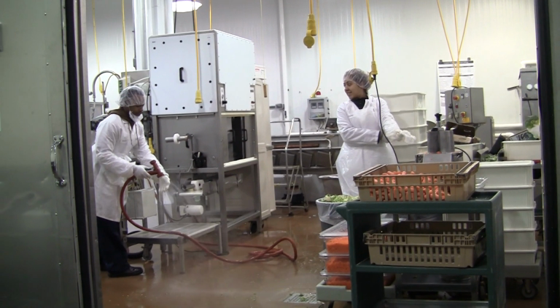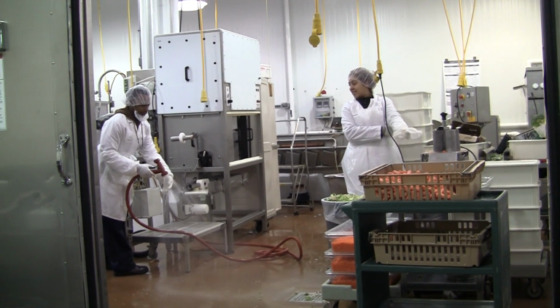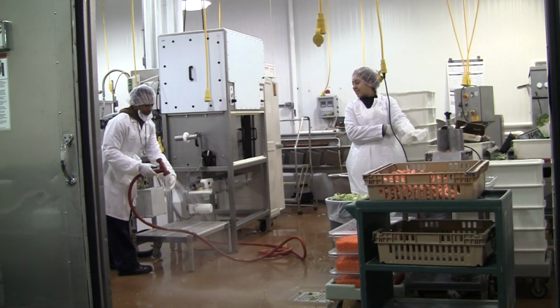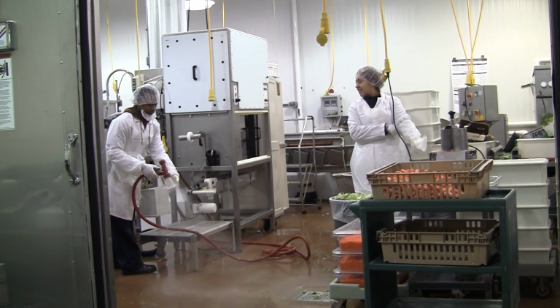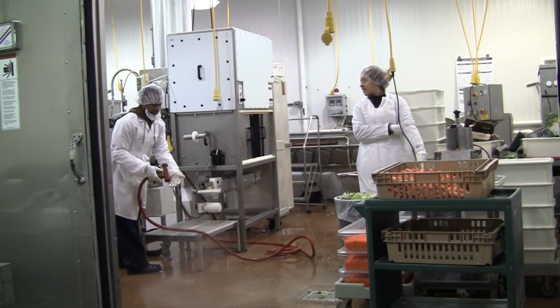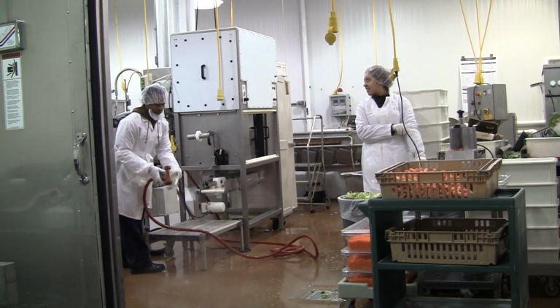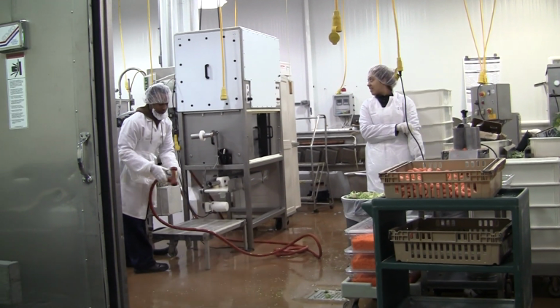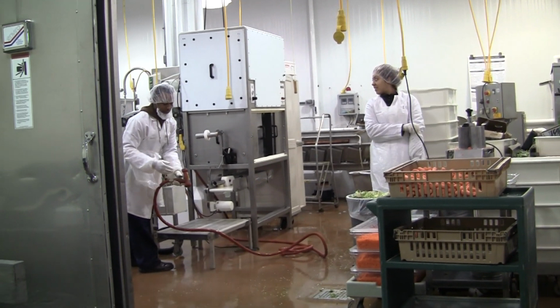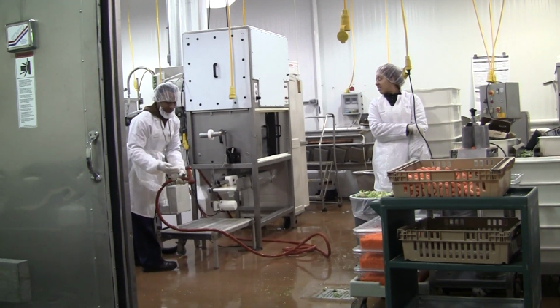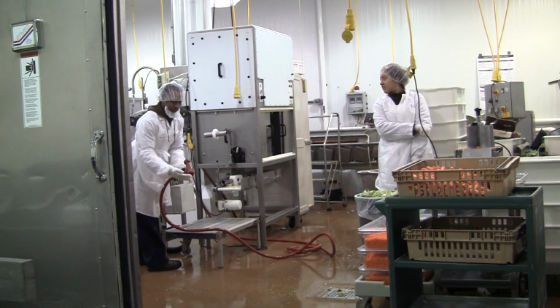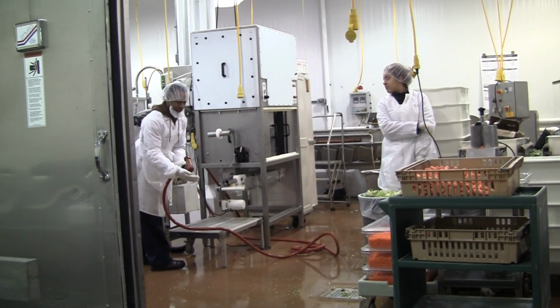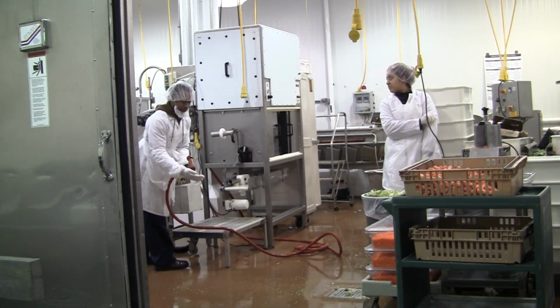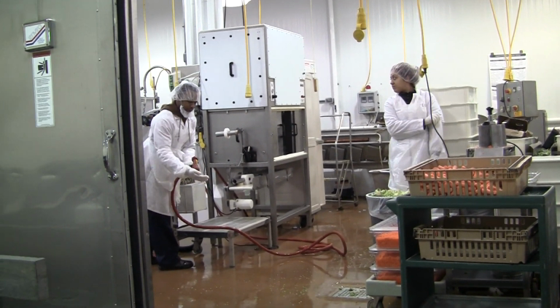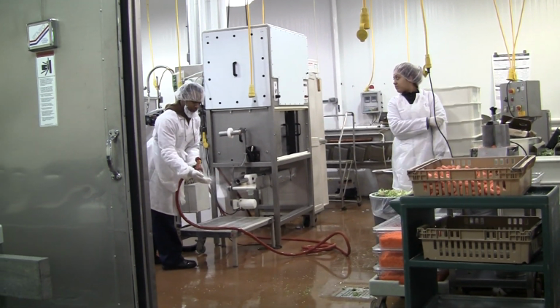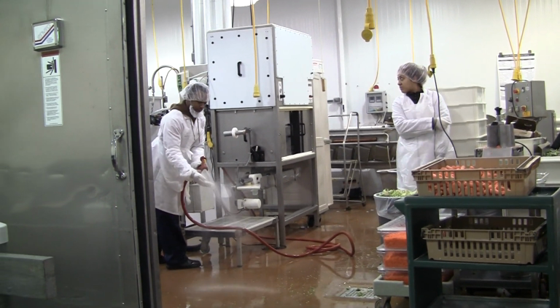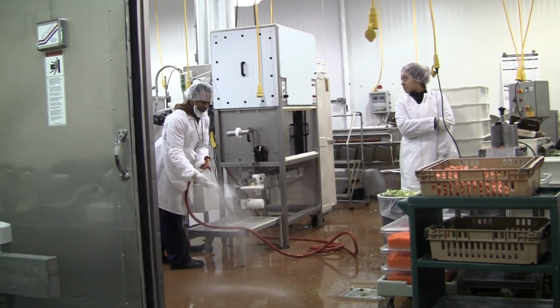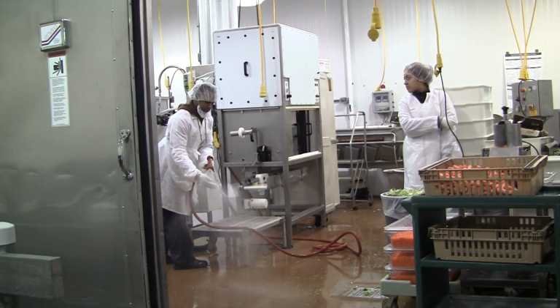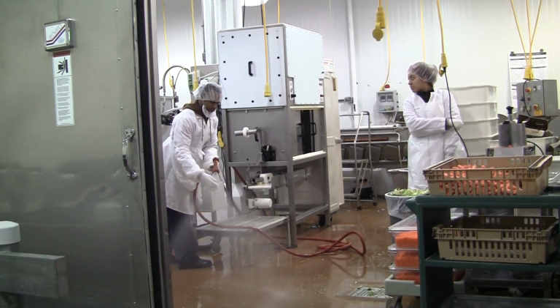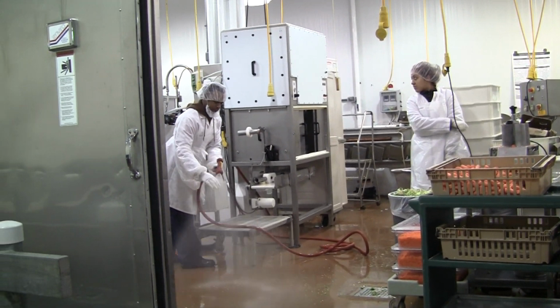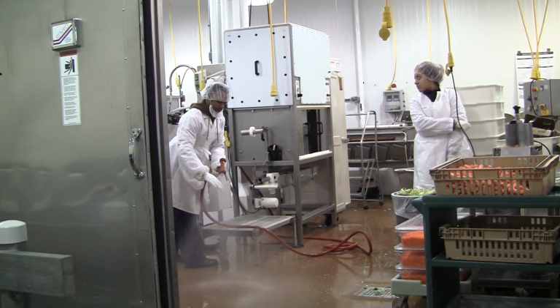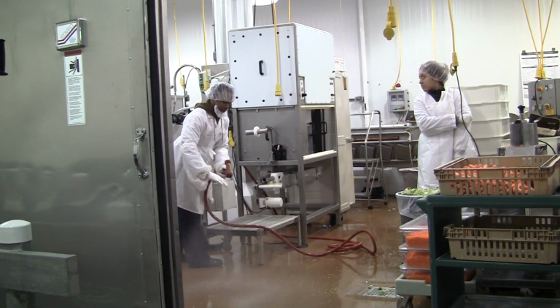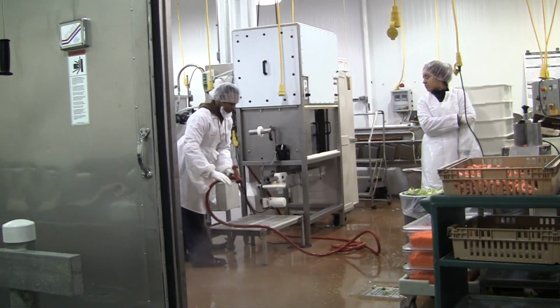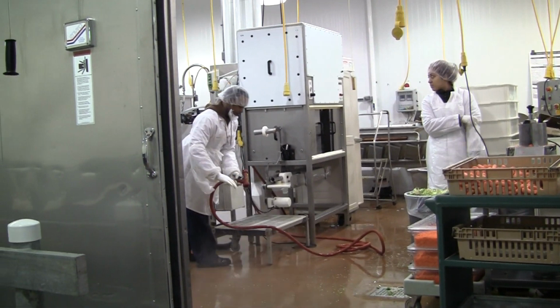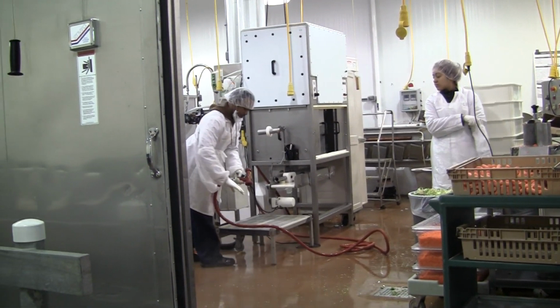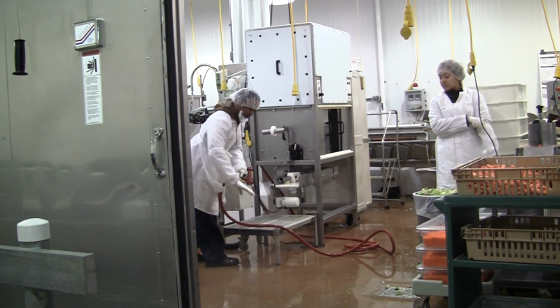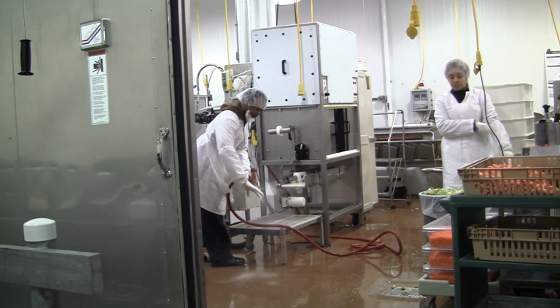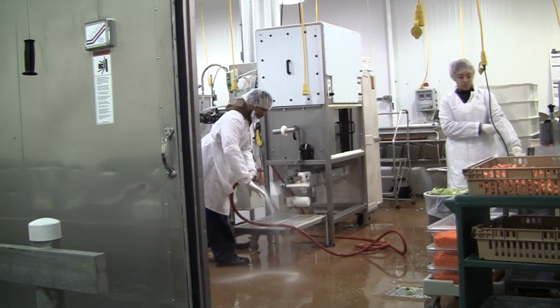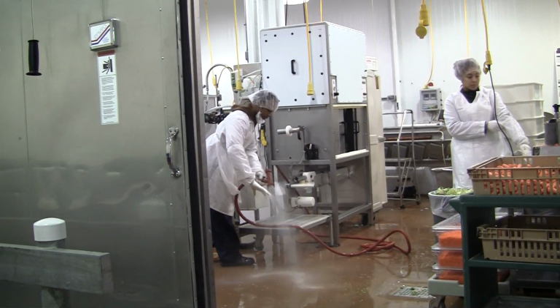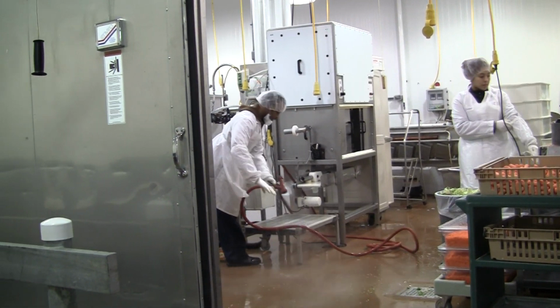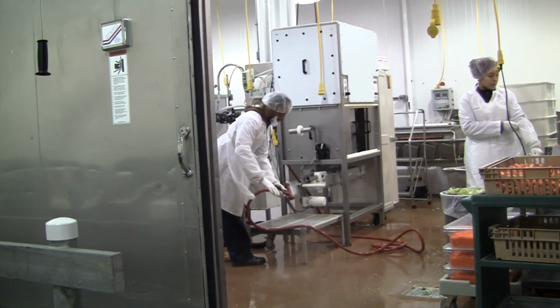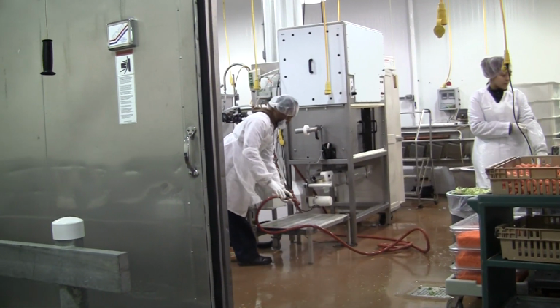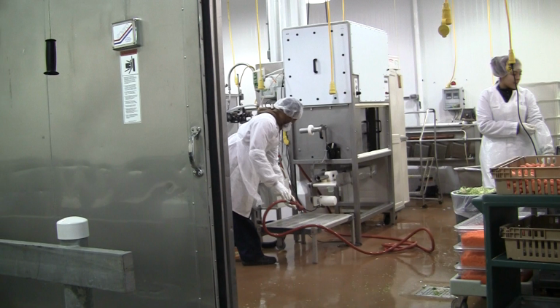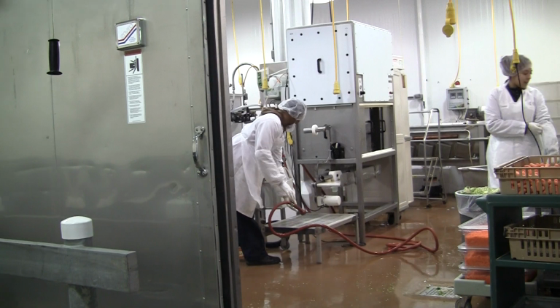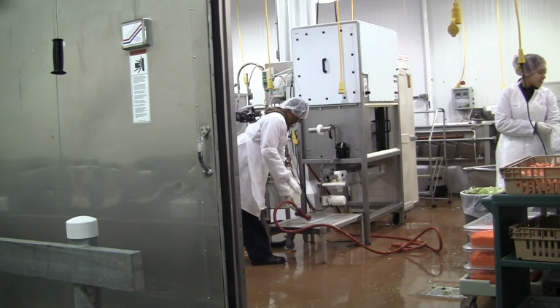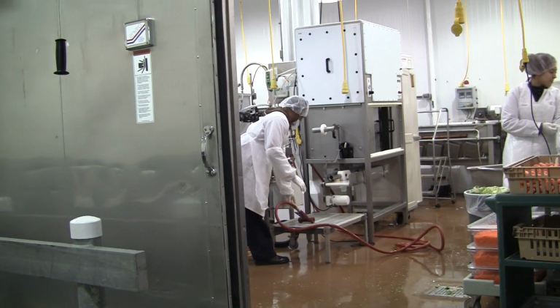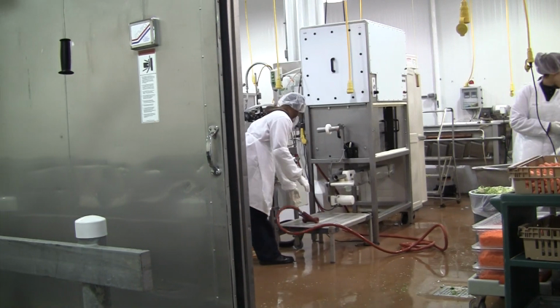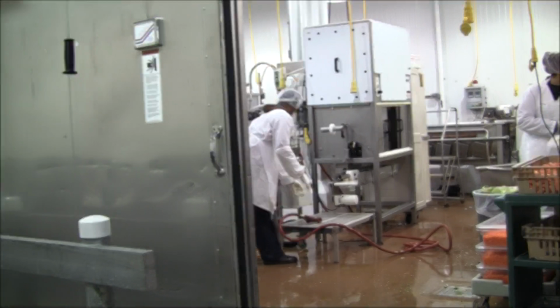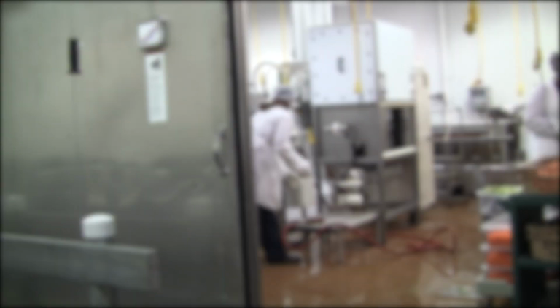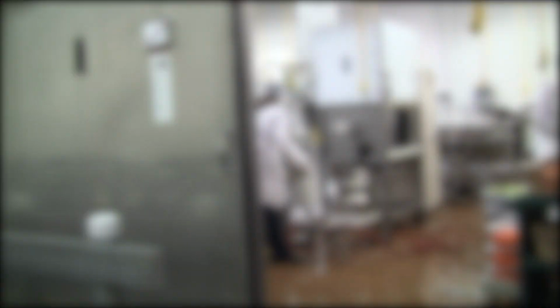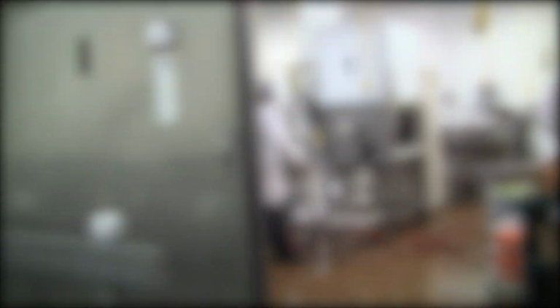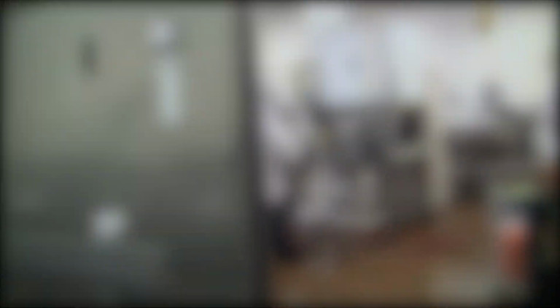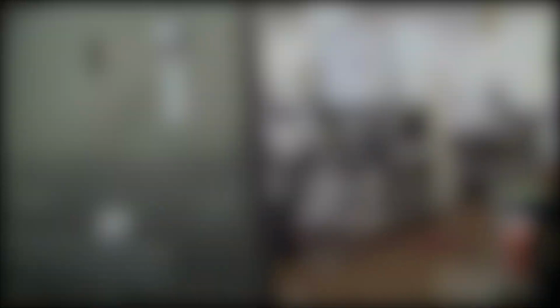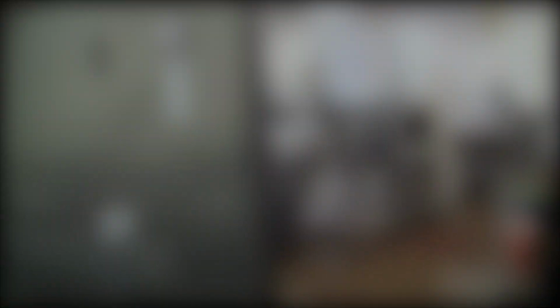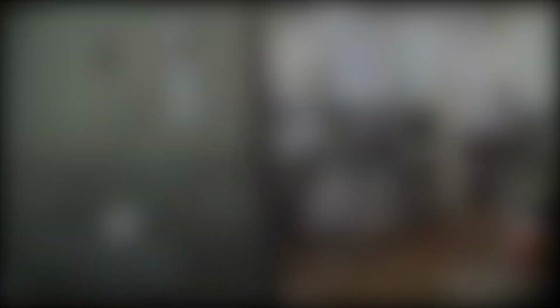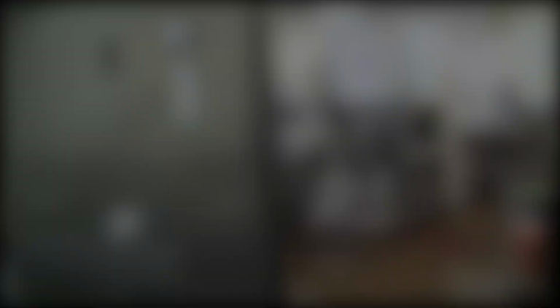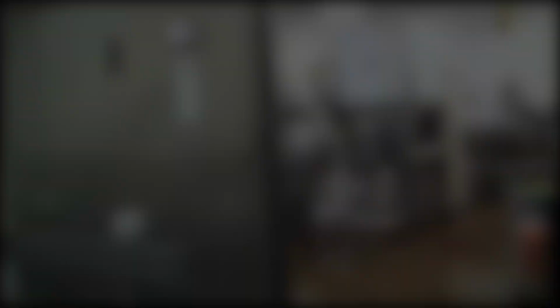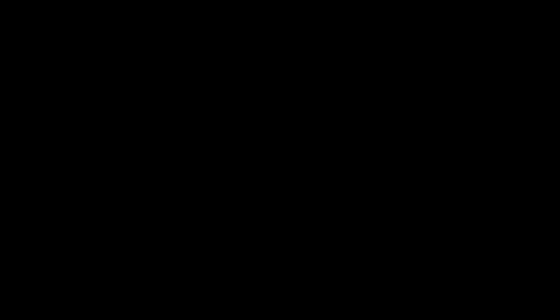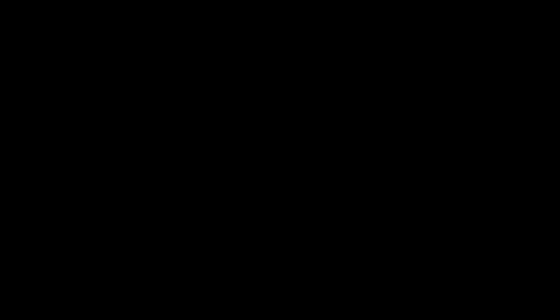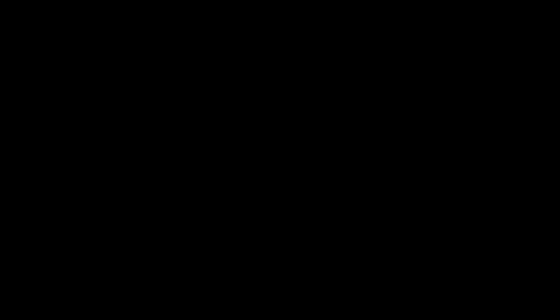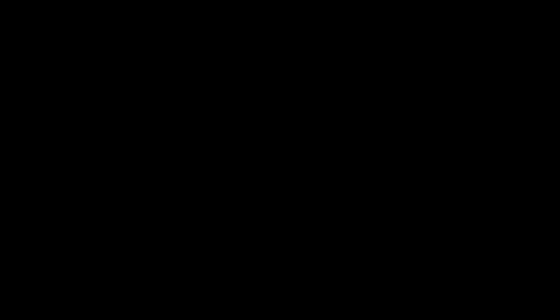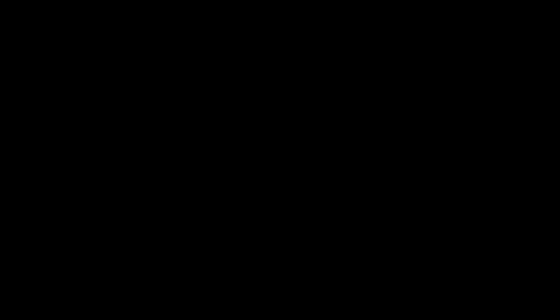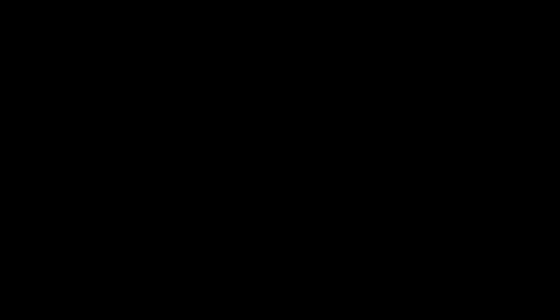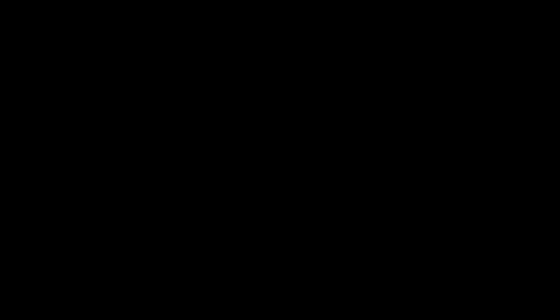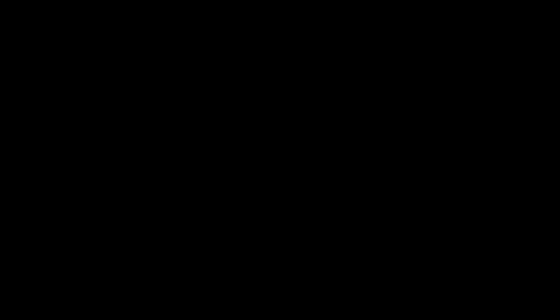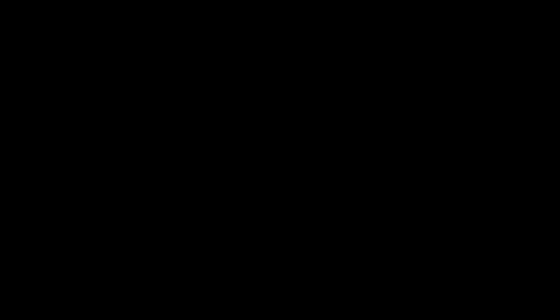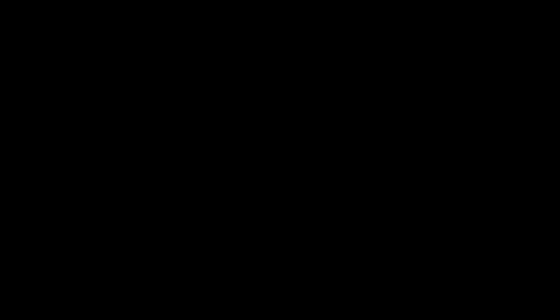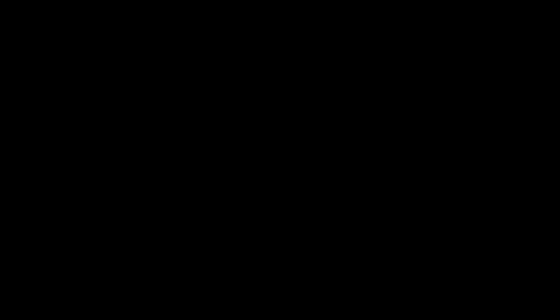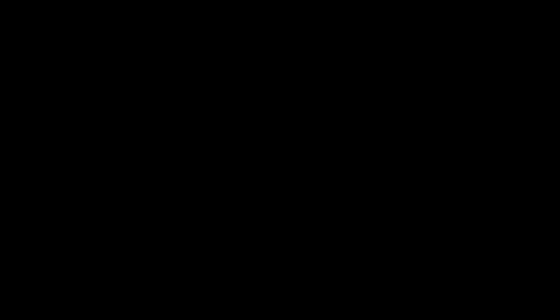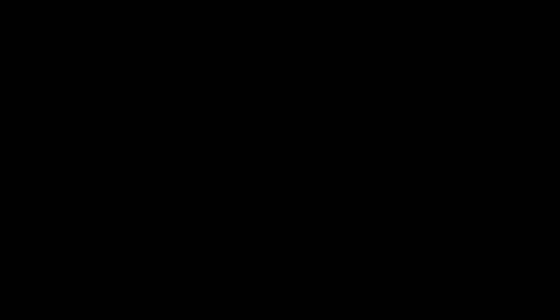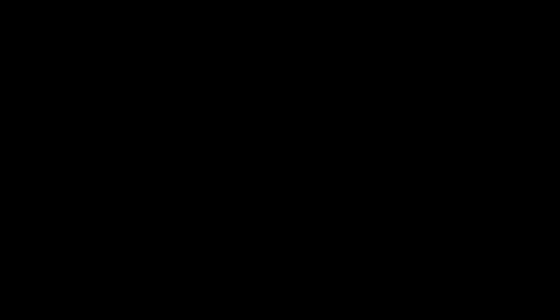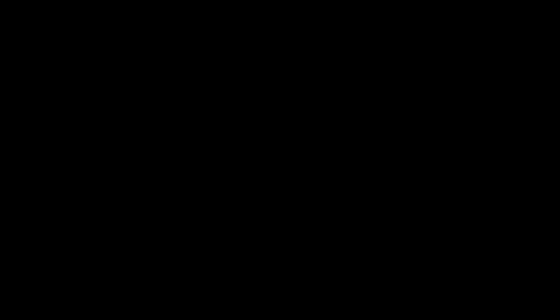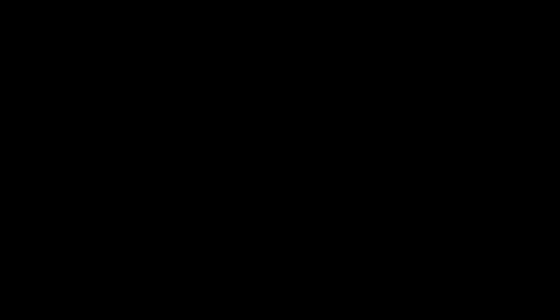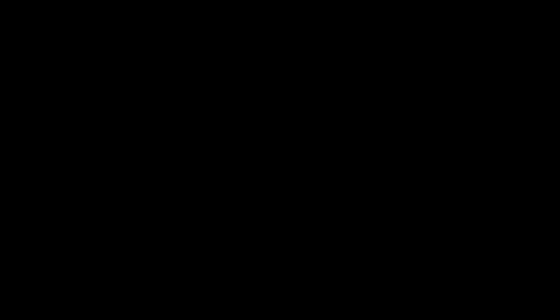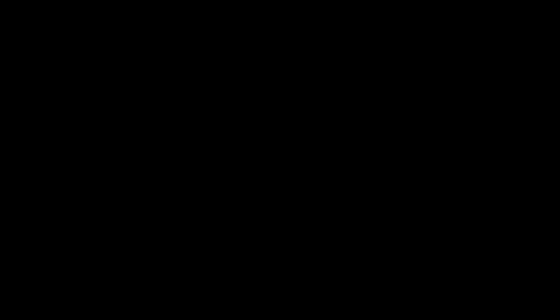This has been a culinary support instructional video. For more information, please consult your manual. Make sure to follow all safety regulations. Thanks.